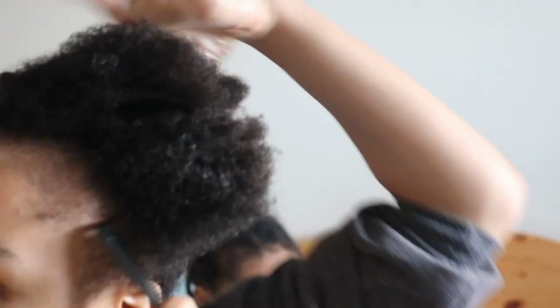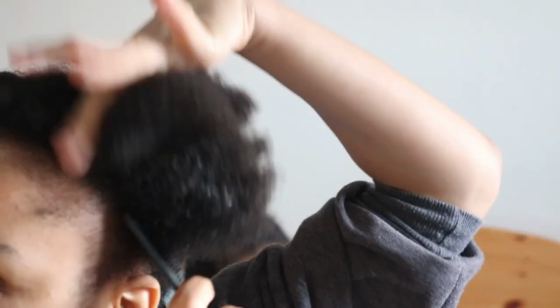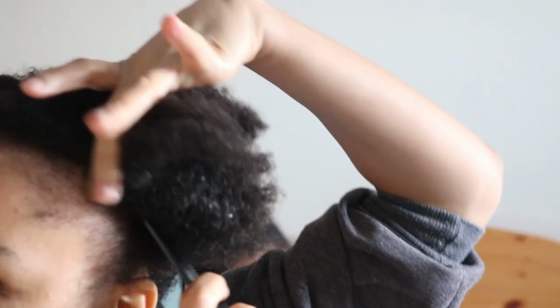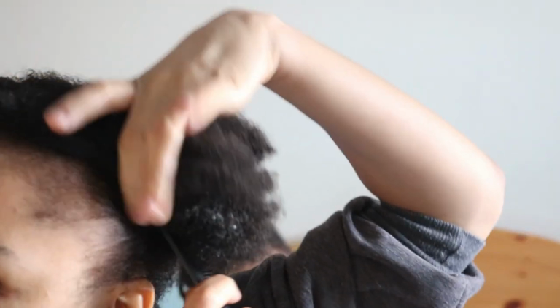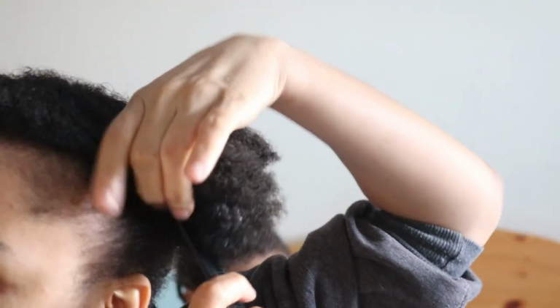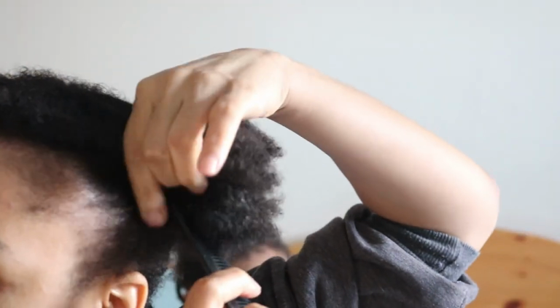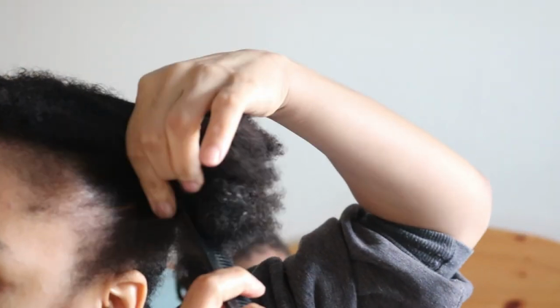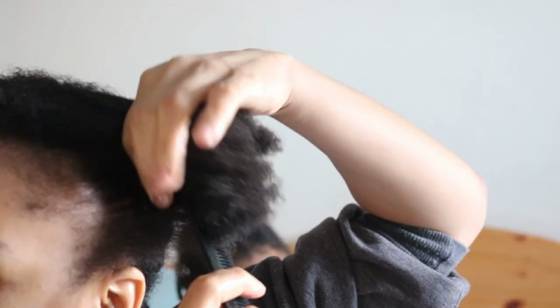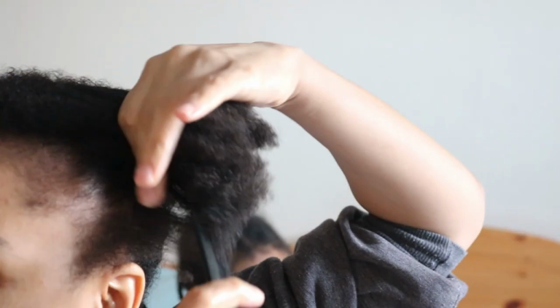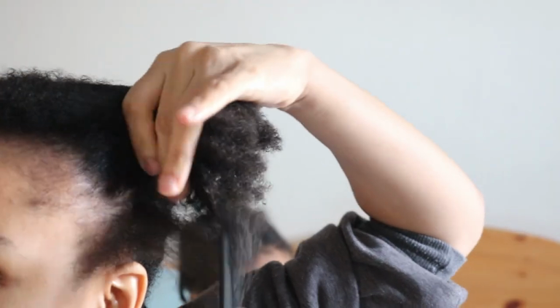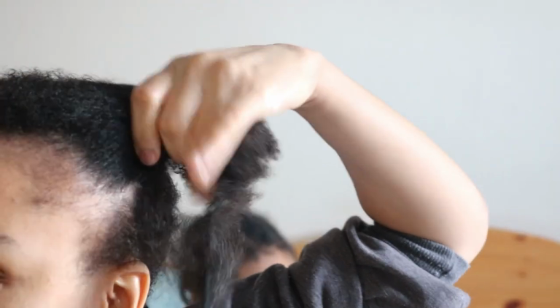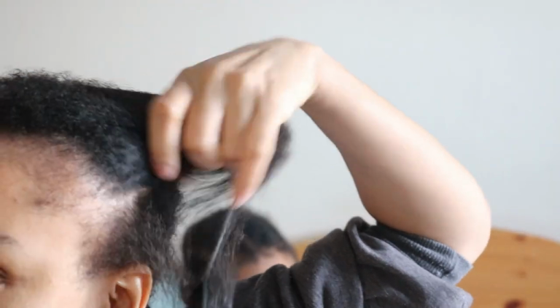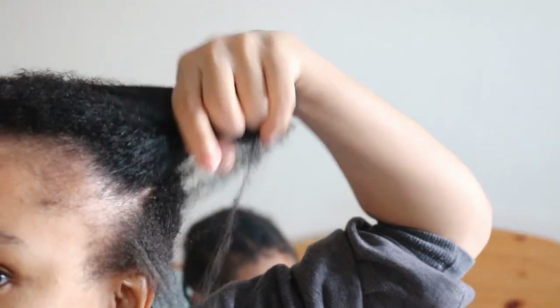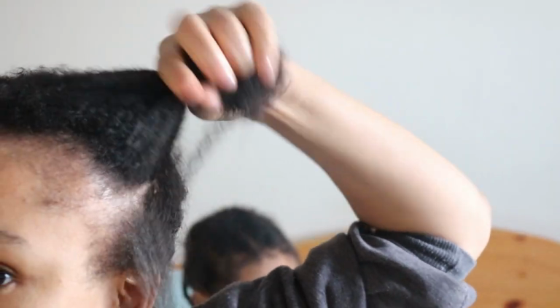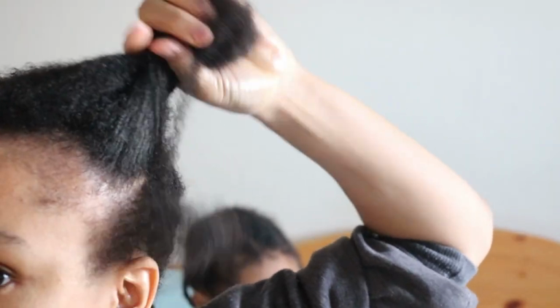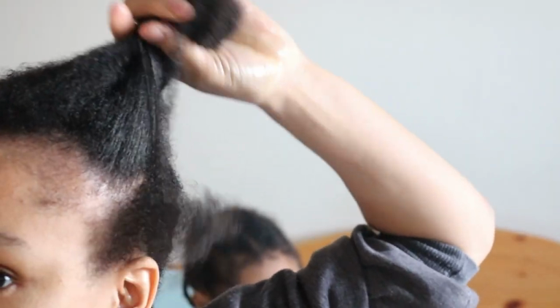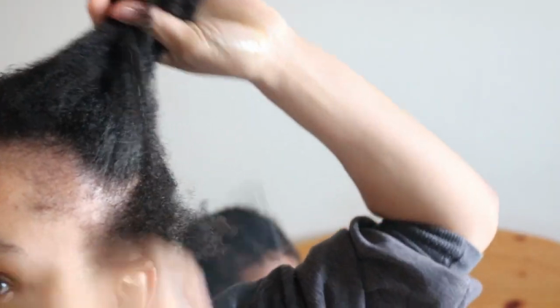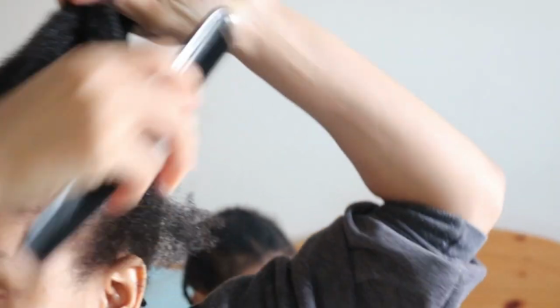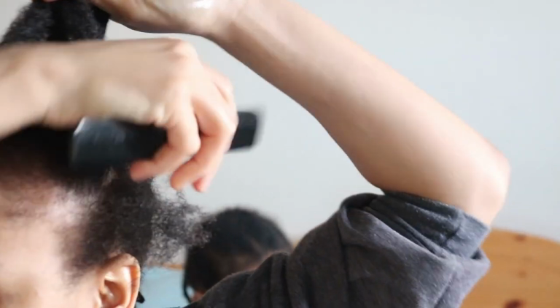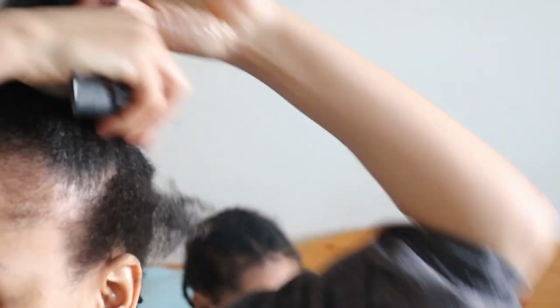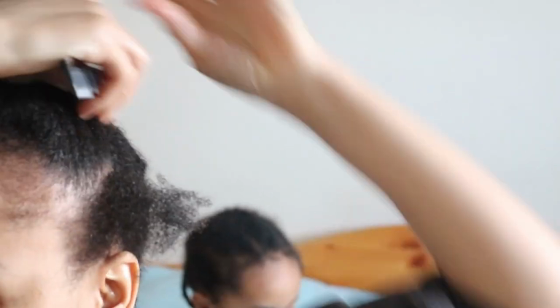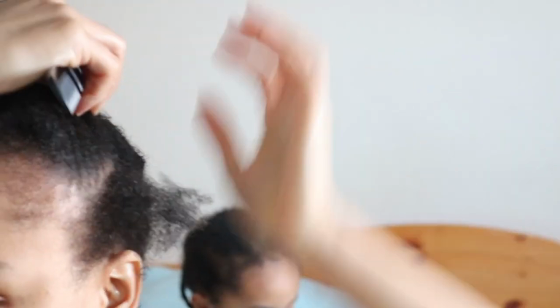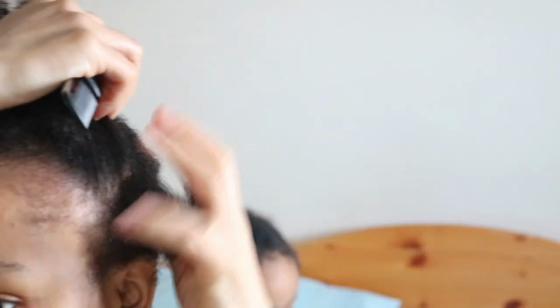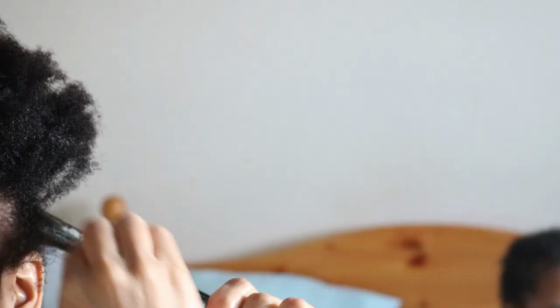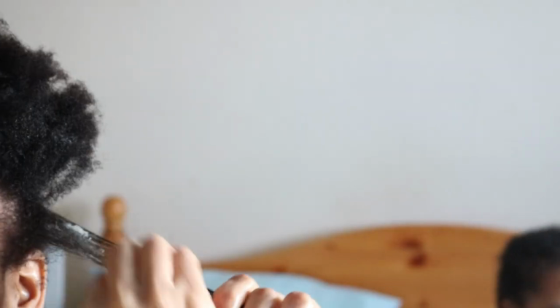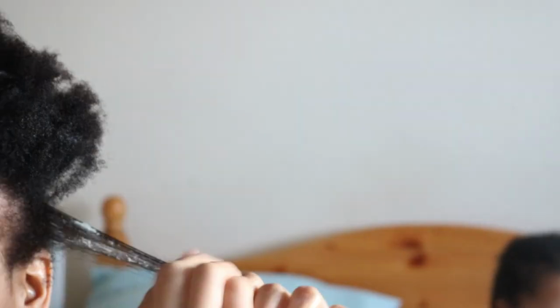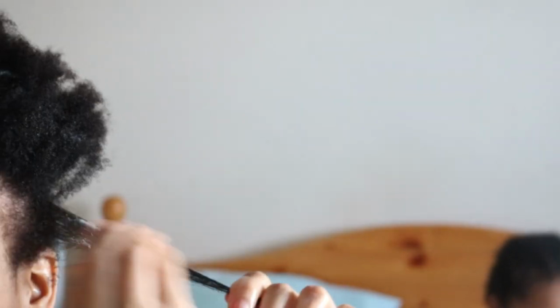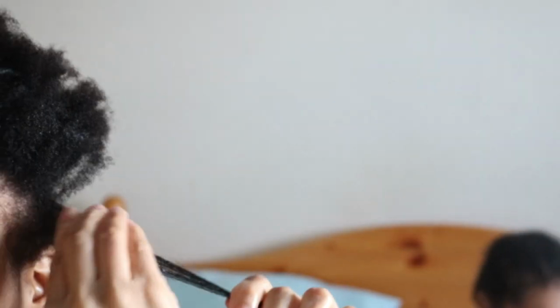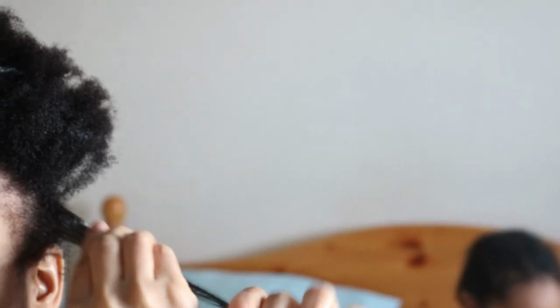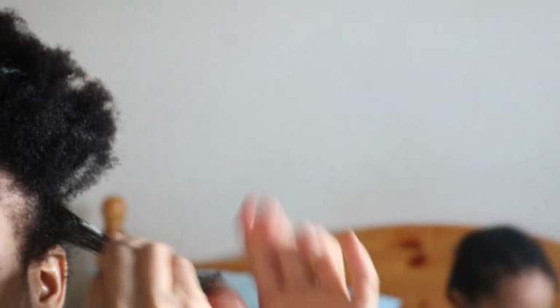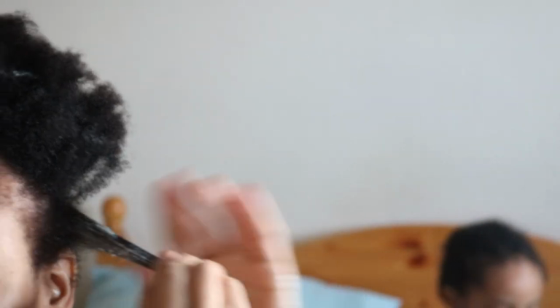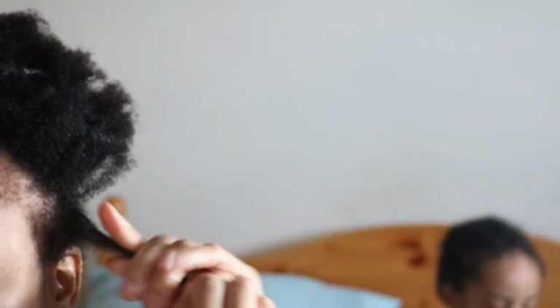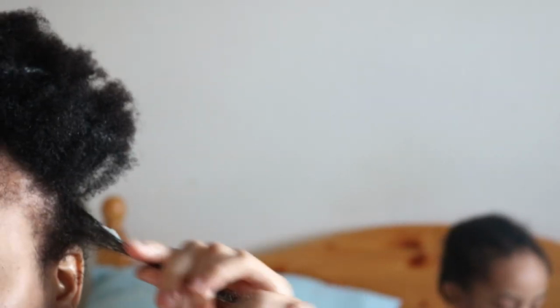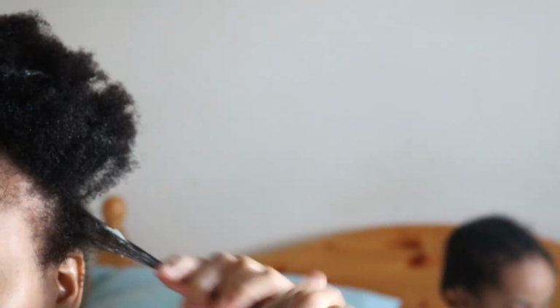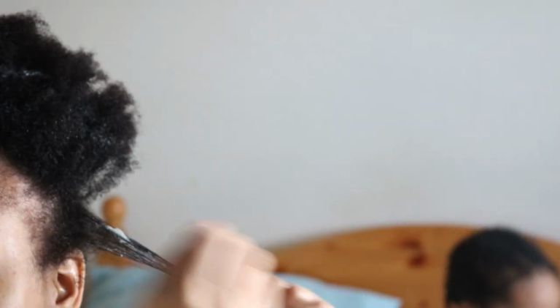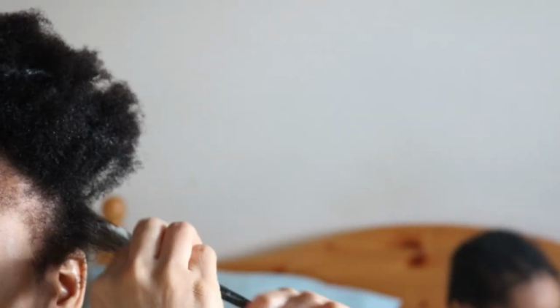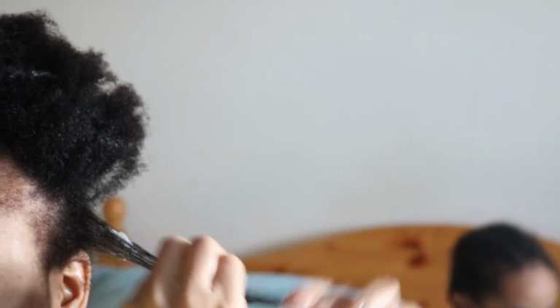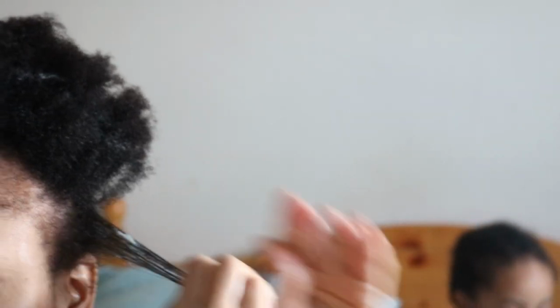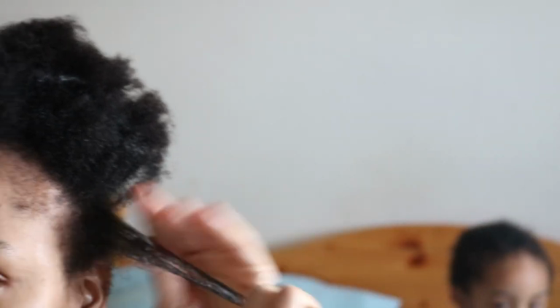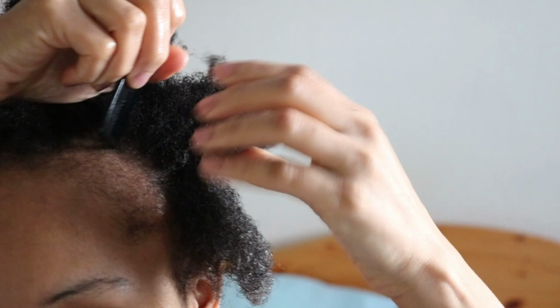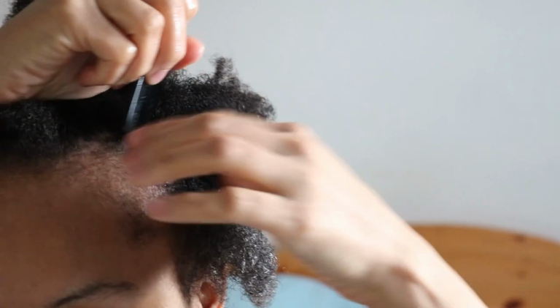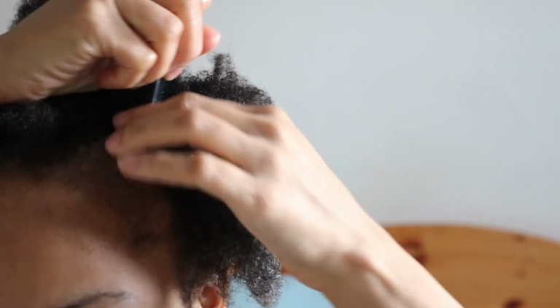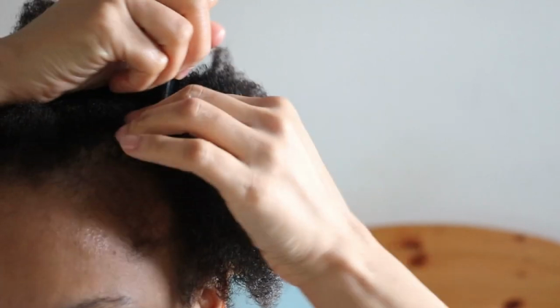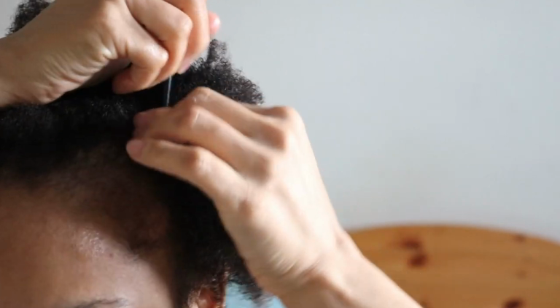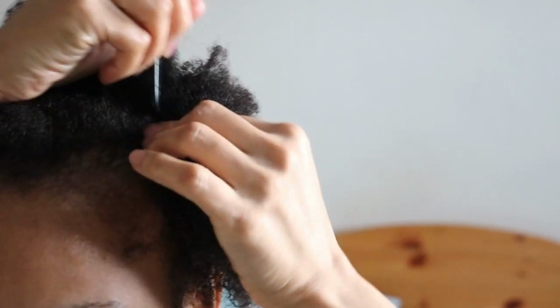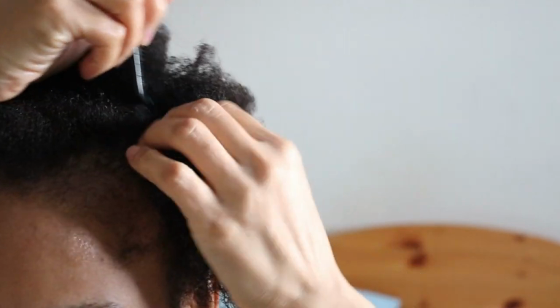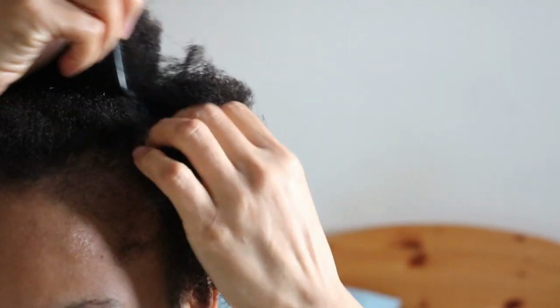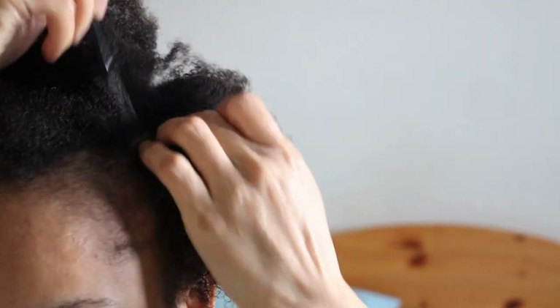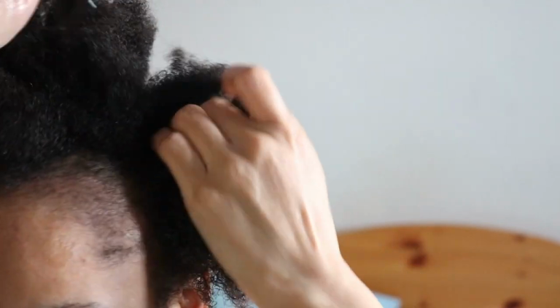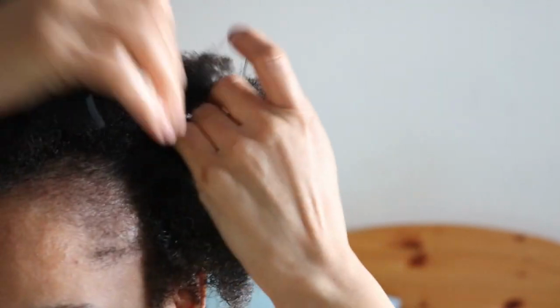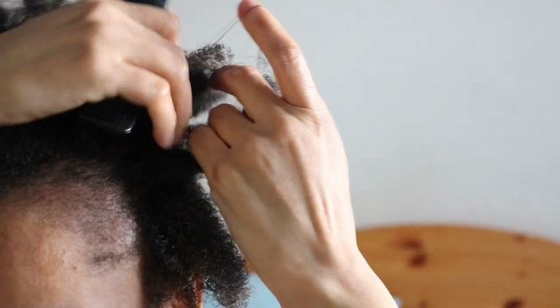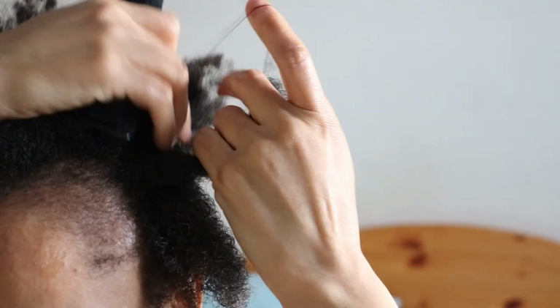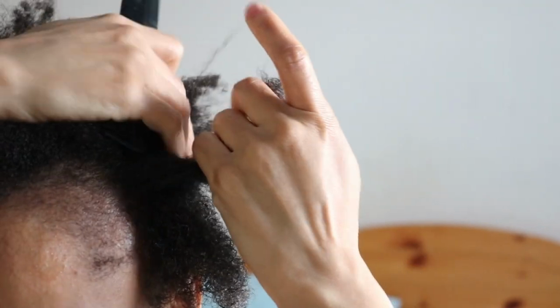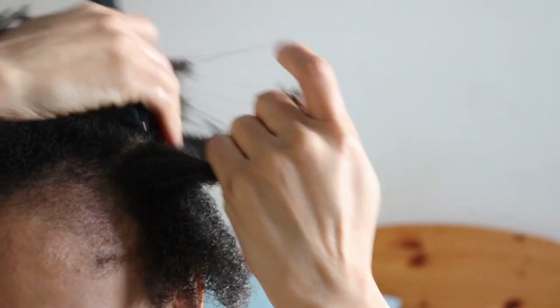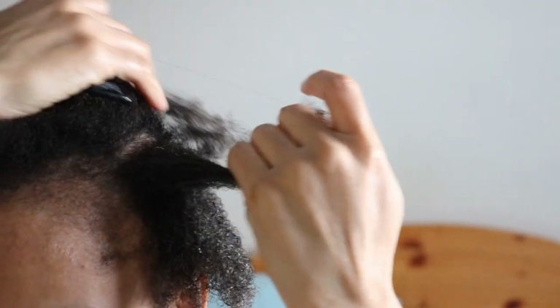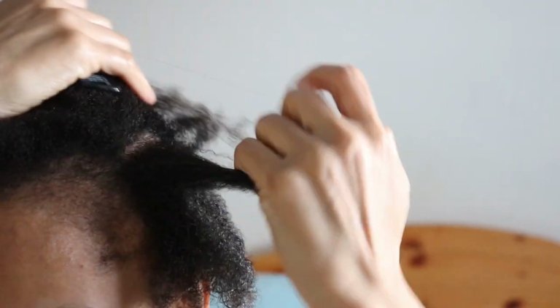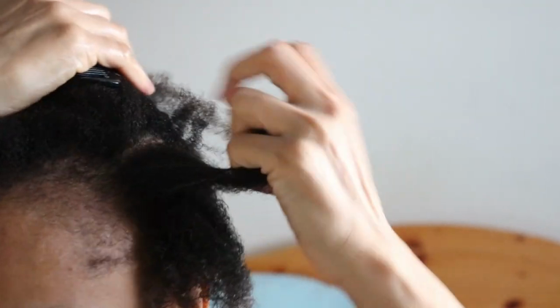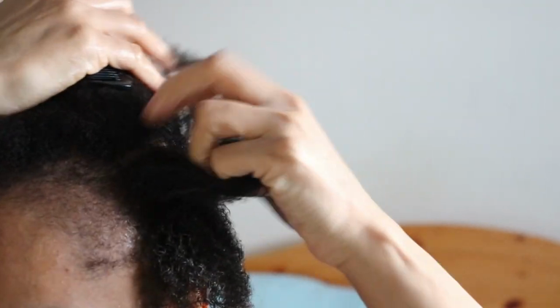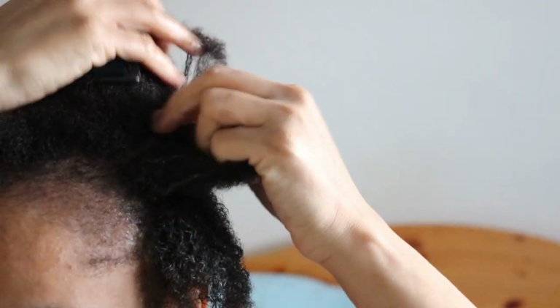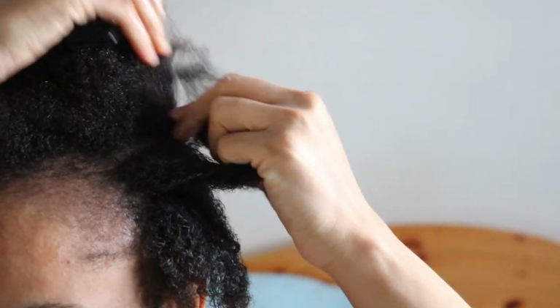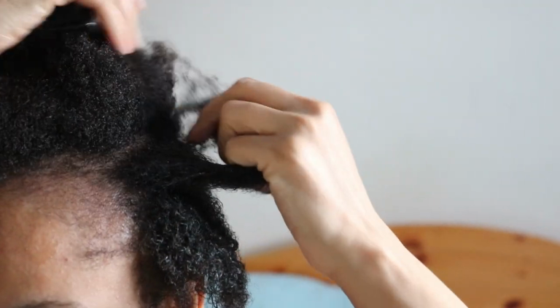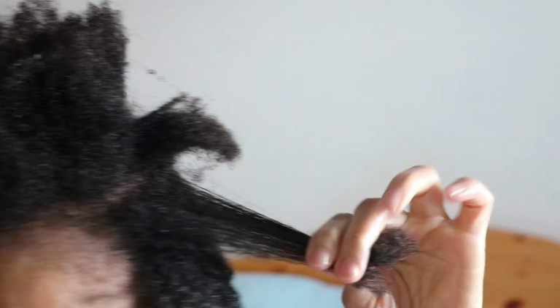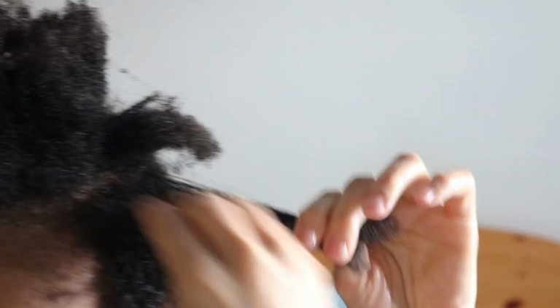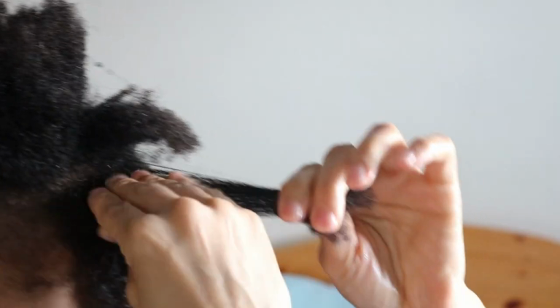Moving on to the next step — after washing my hair I am applying my homemade hair butter to small sections of my hair strands for added nourishment.